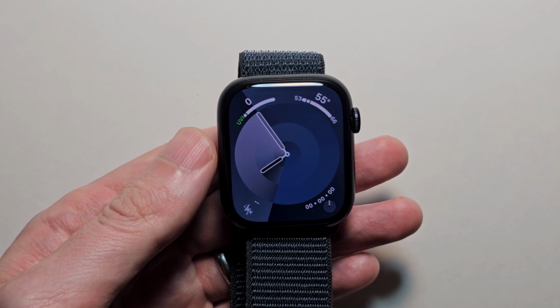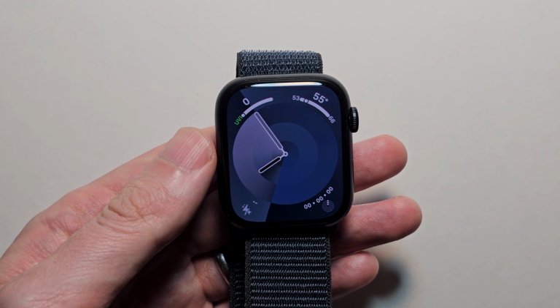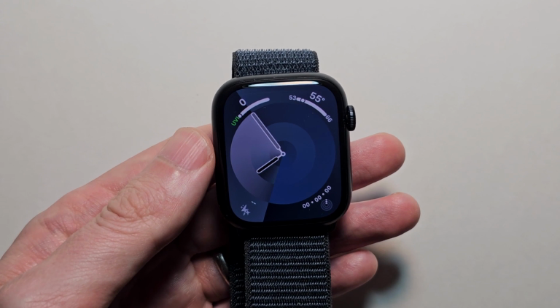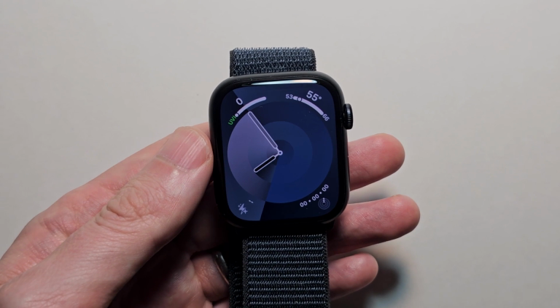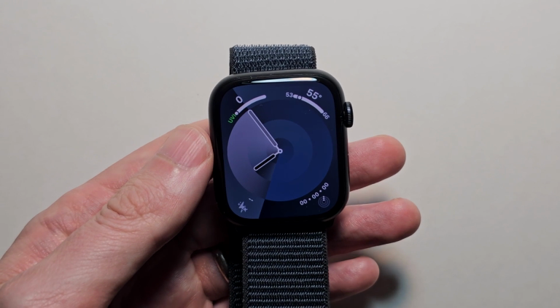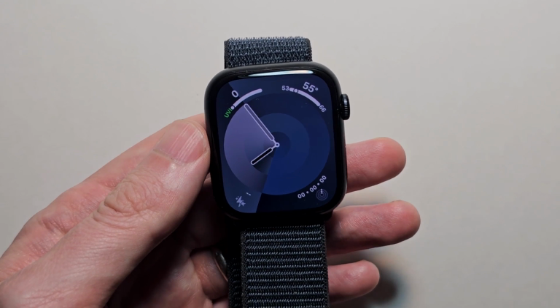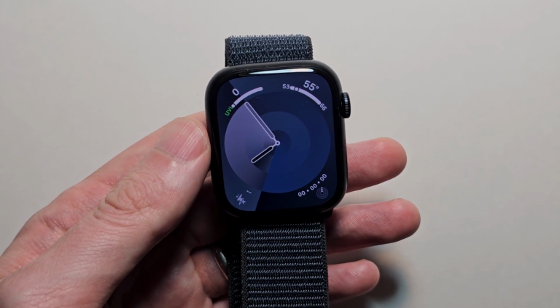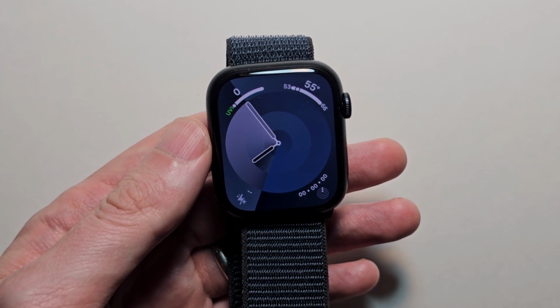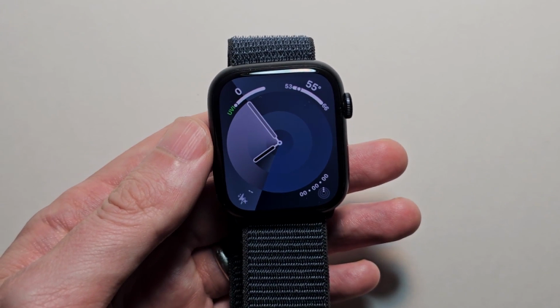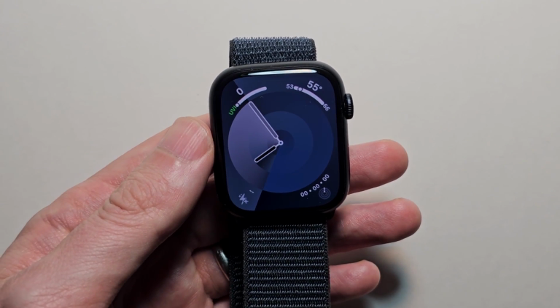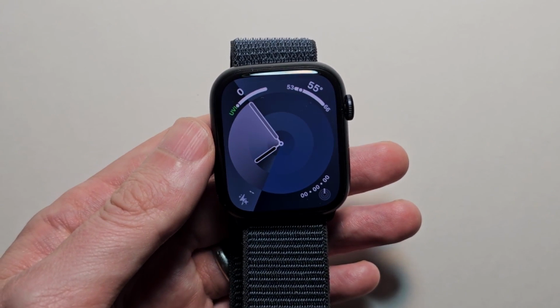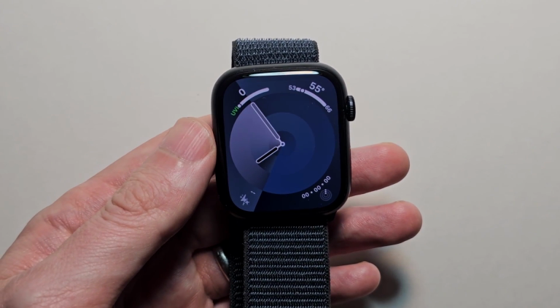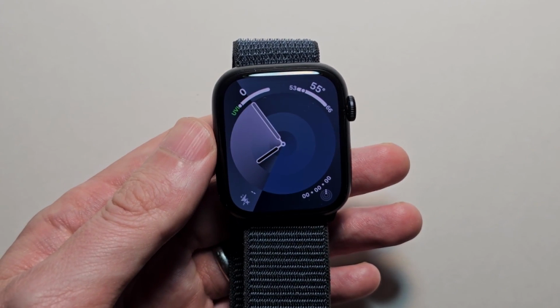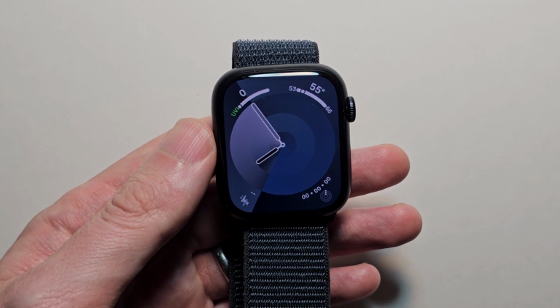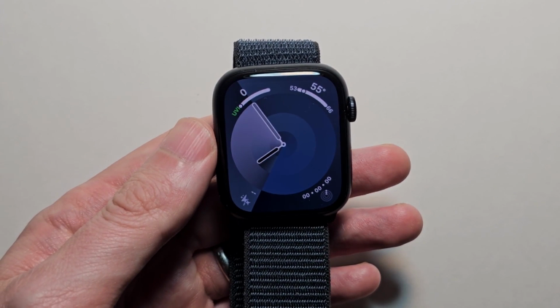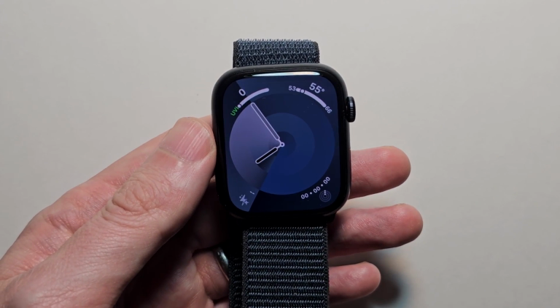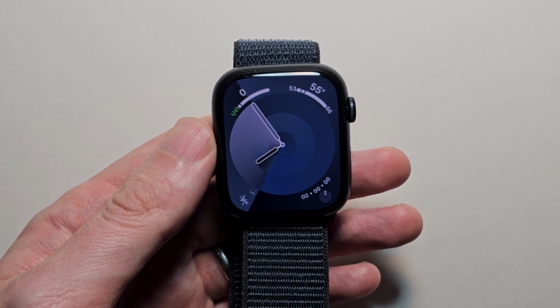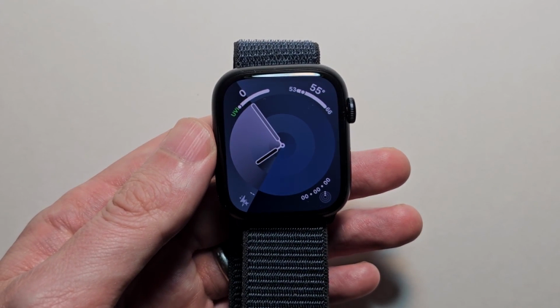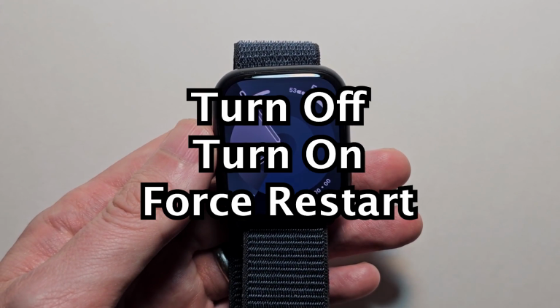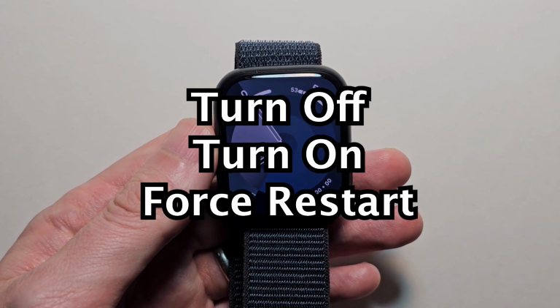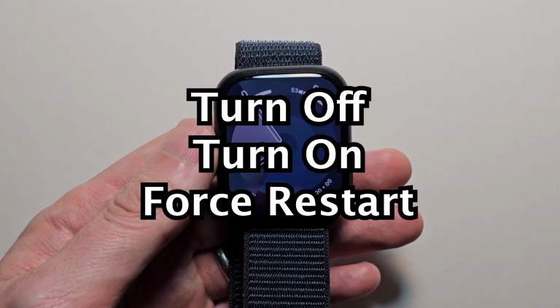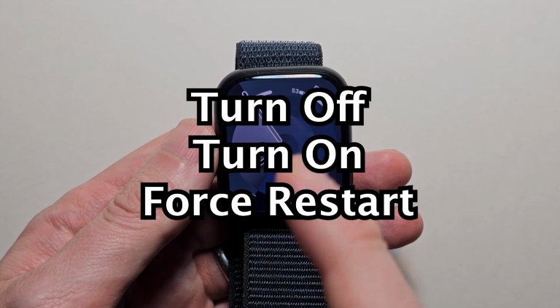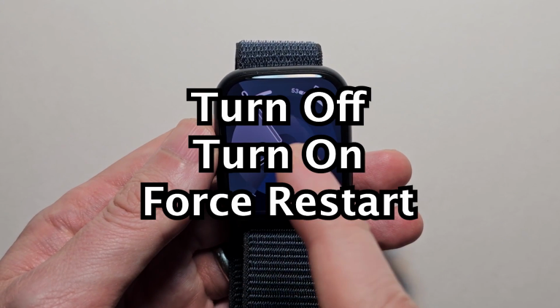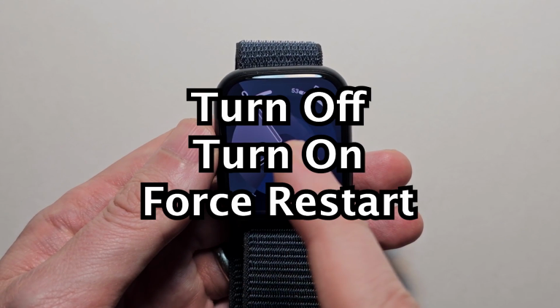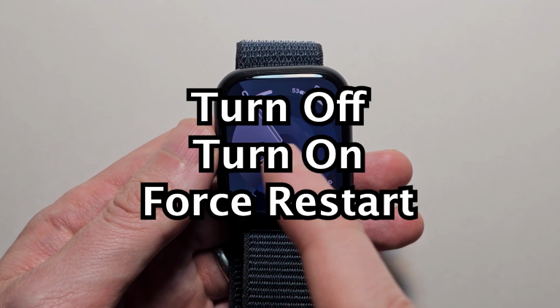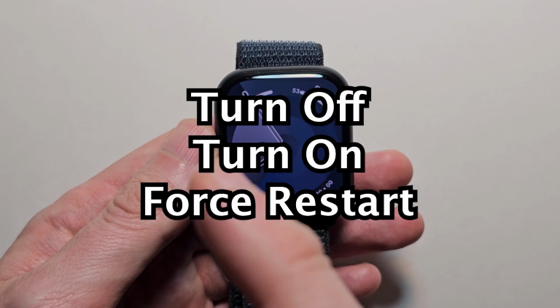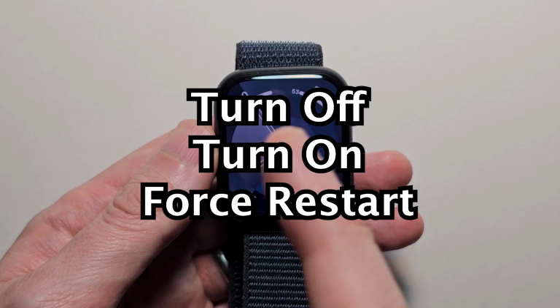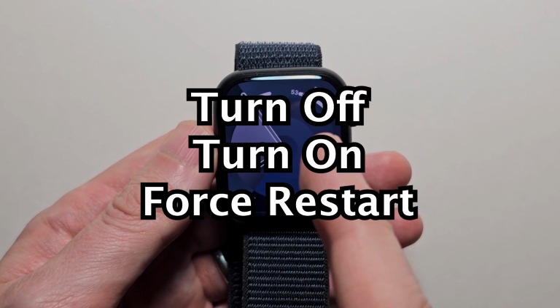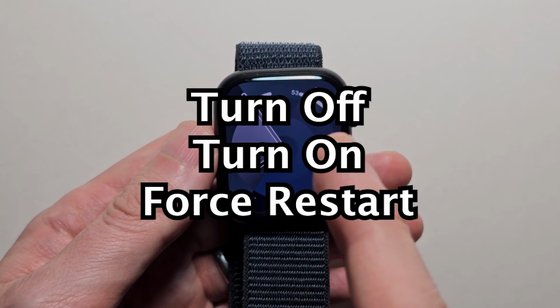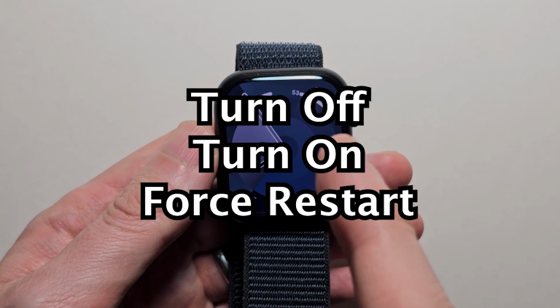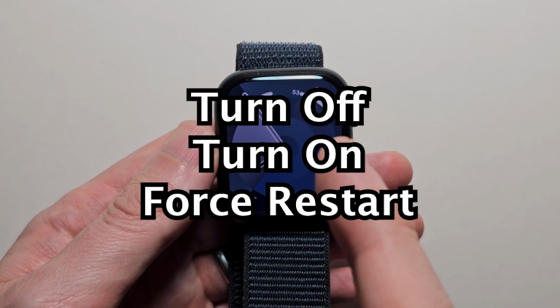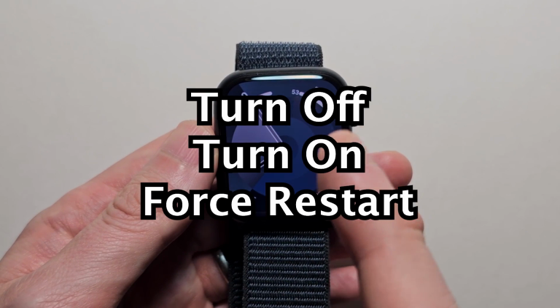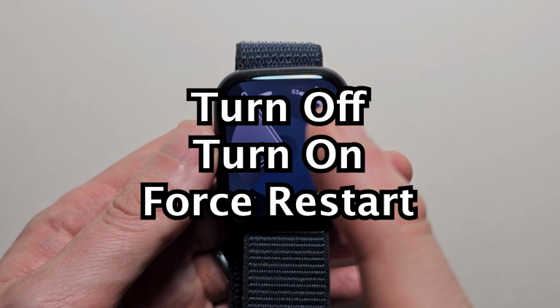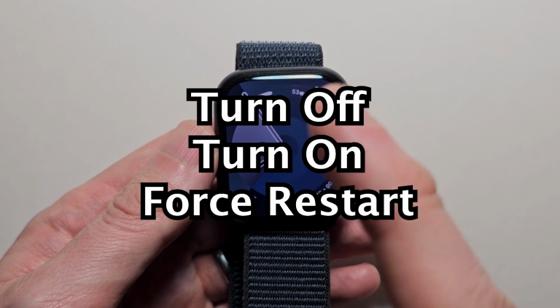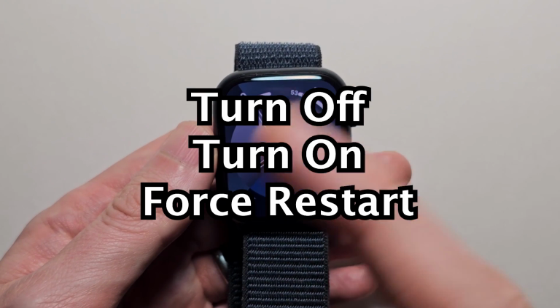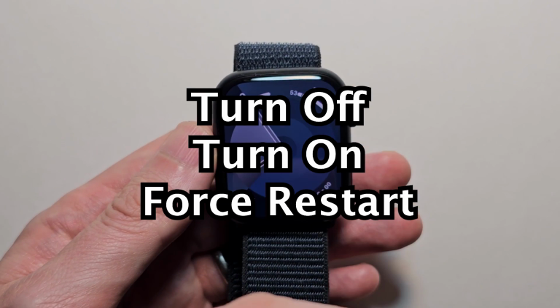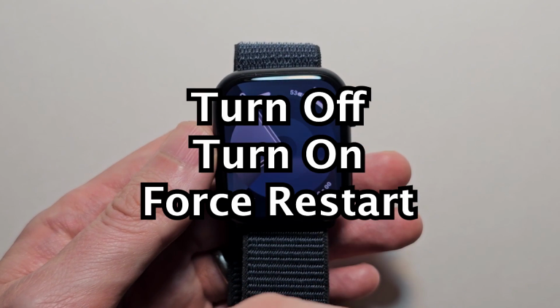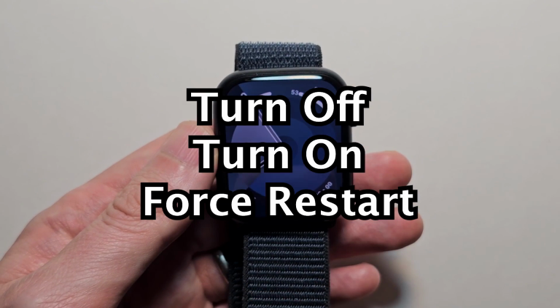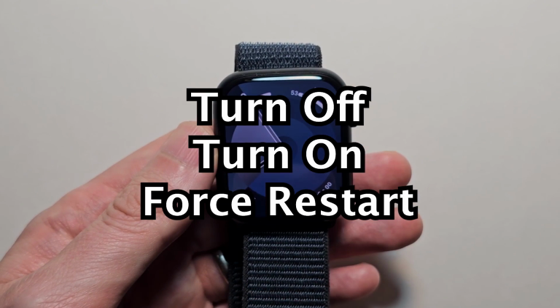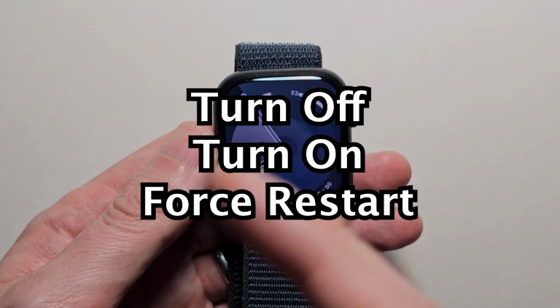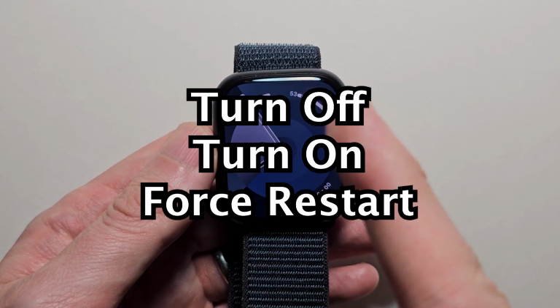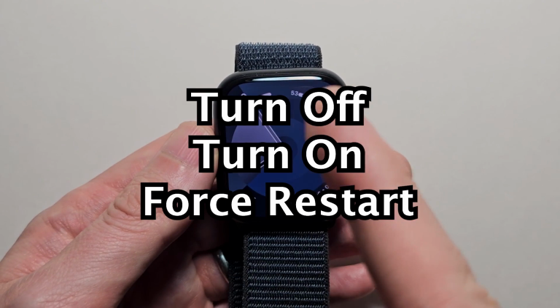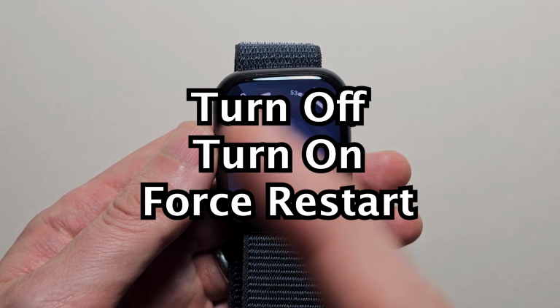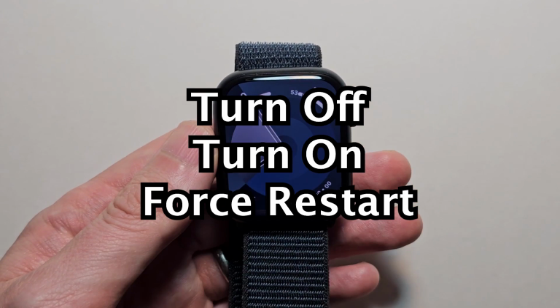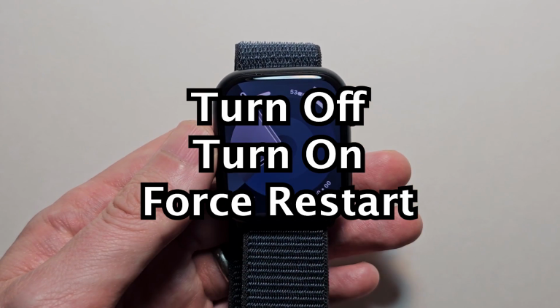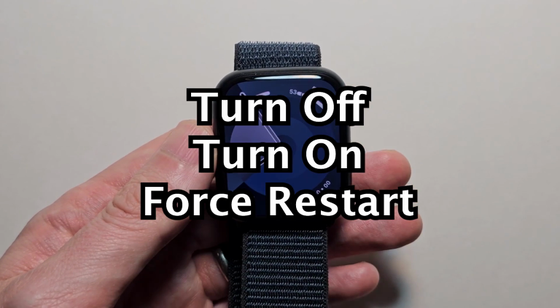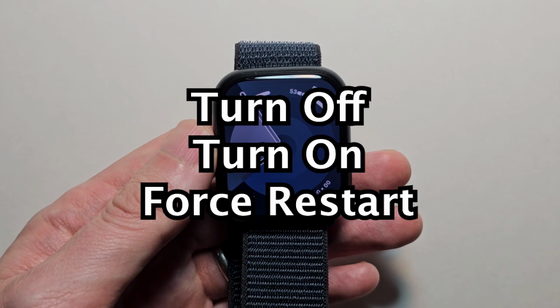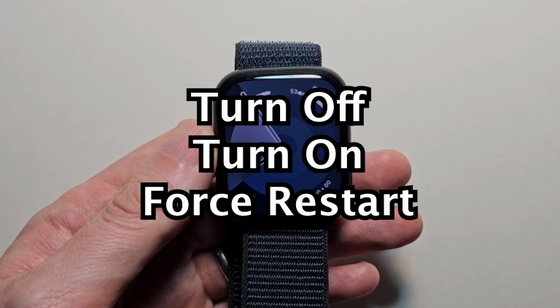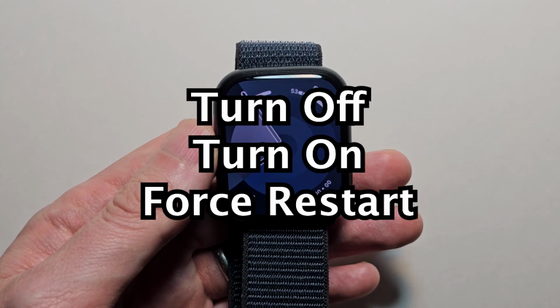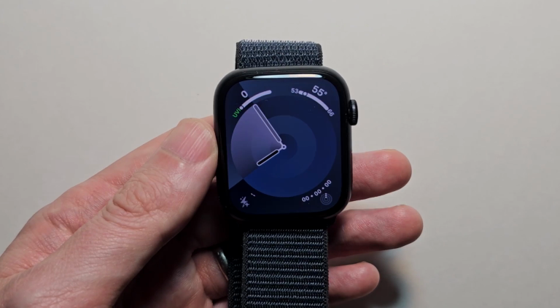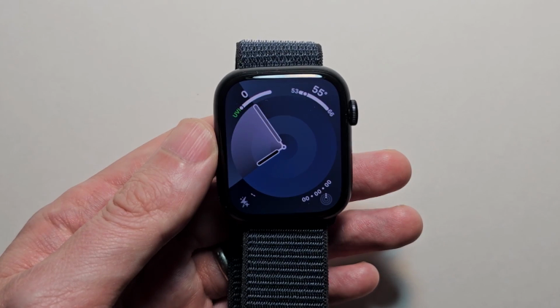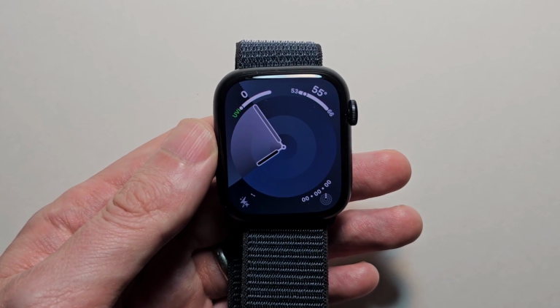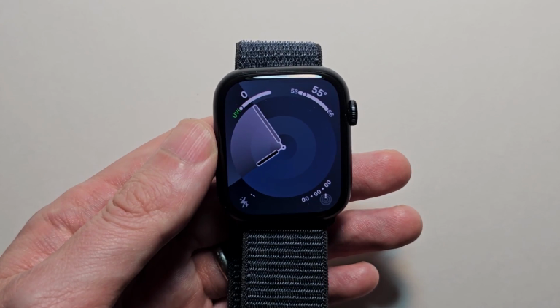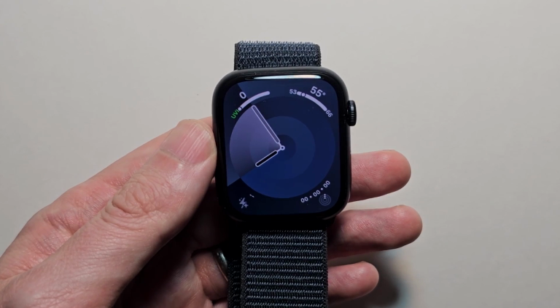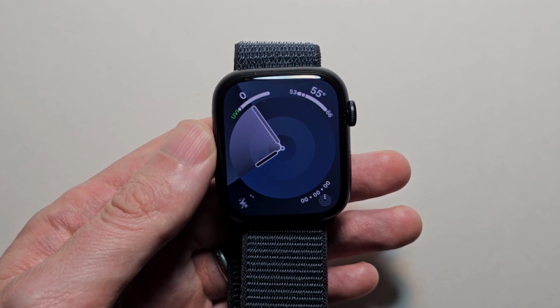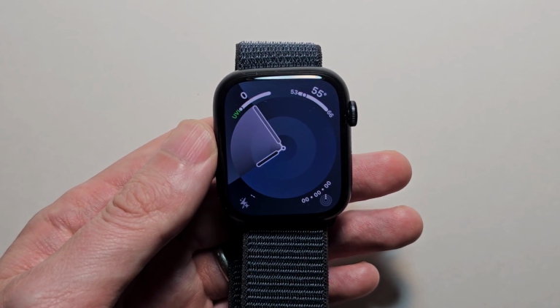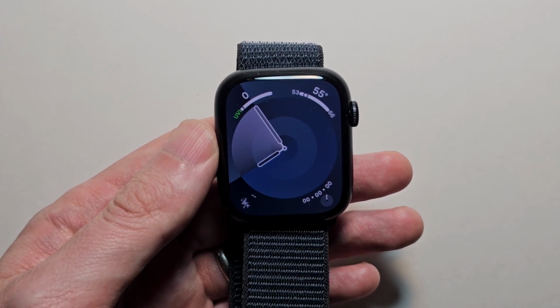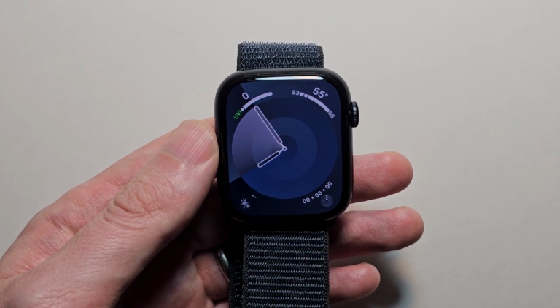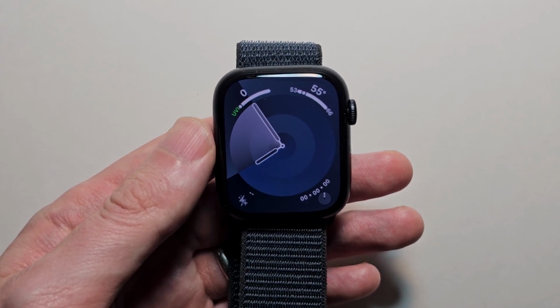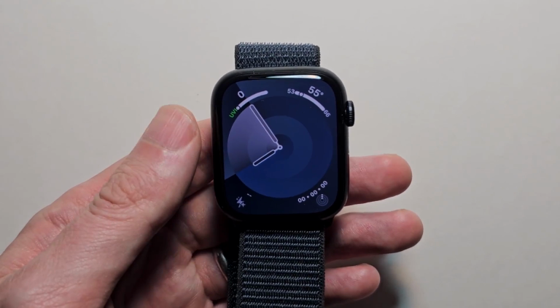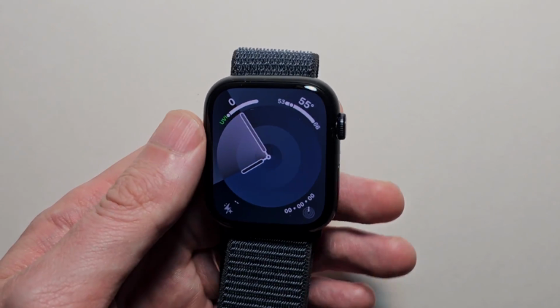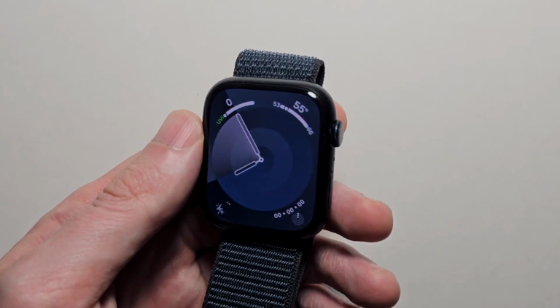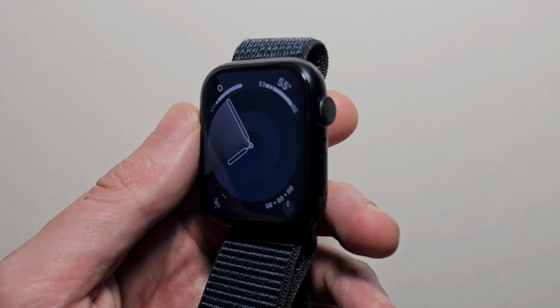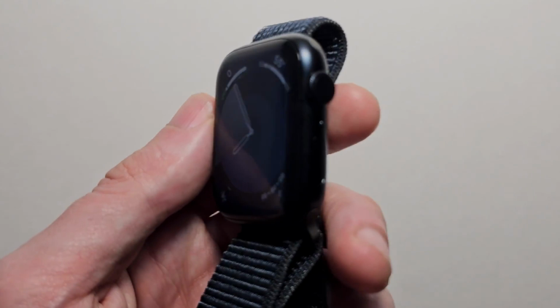Hey guys. So I'm going to show you a few ways to turn off, turn on, and force restart your Apple Watch. It's pretty simple.